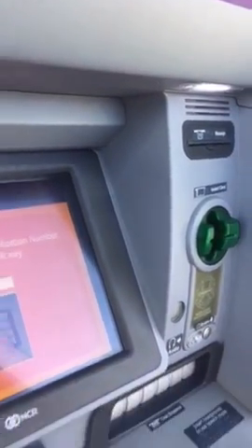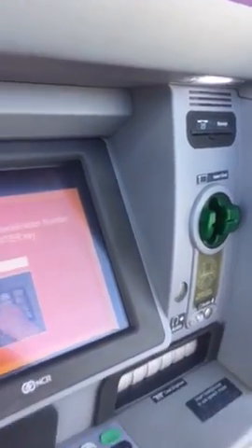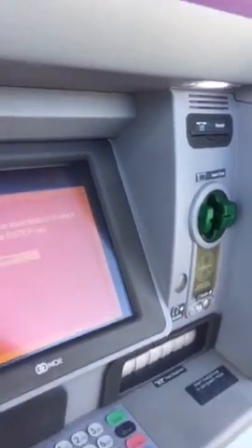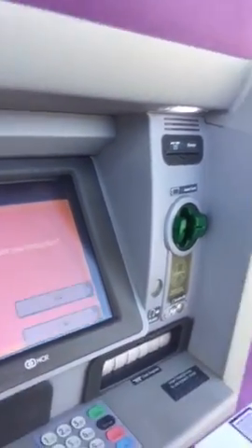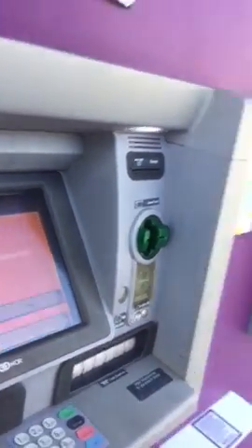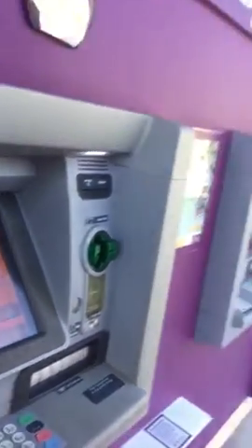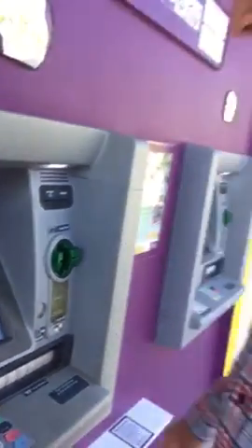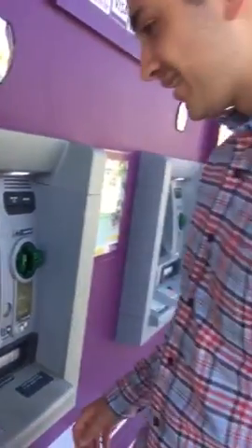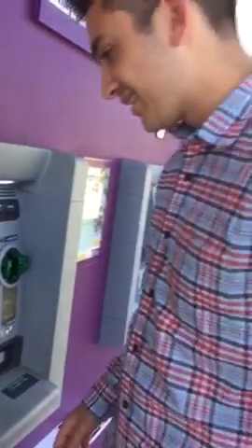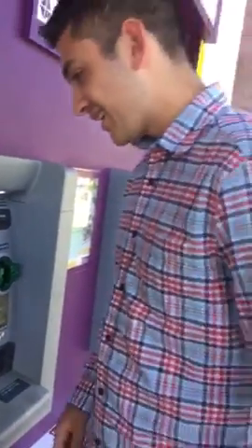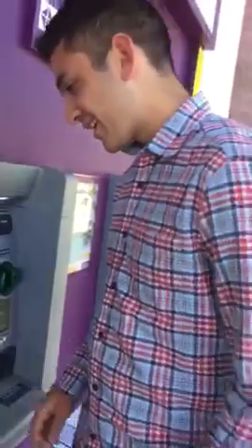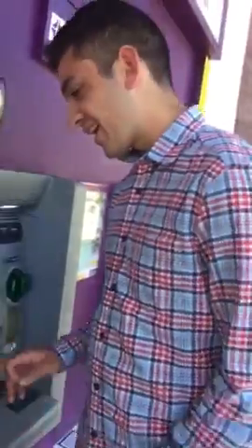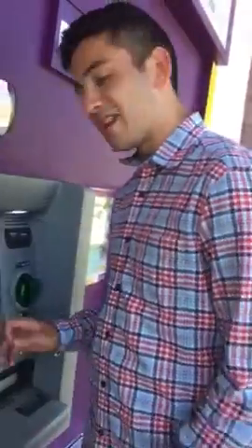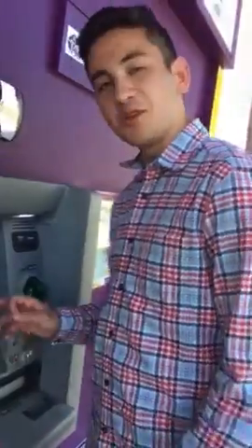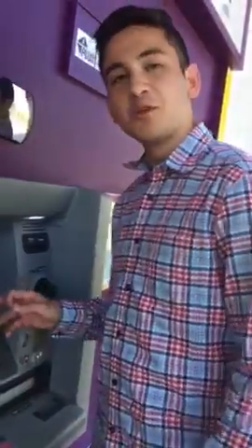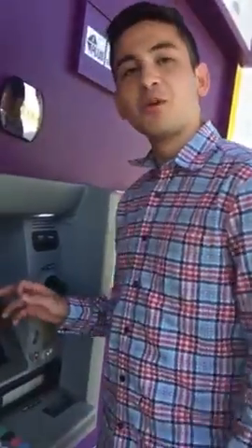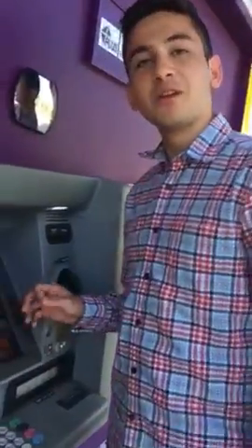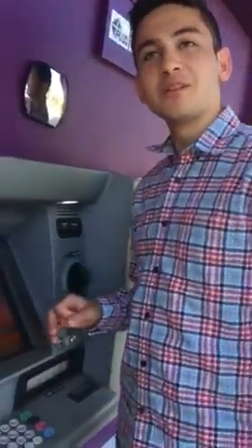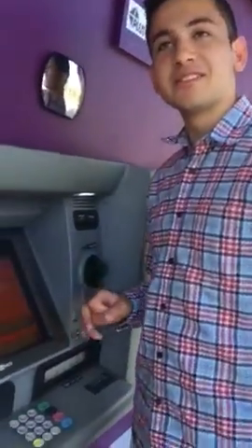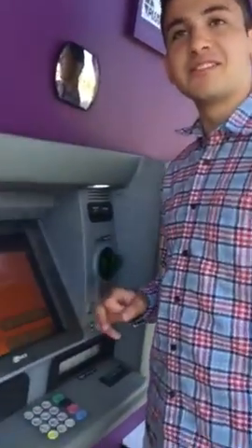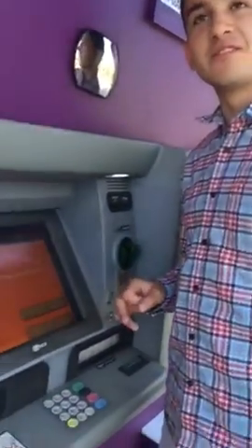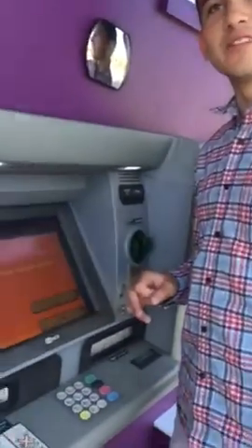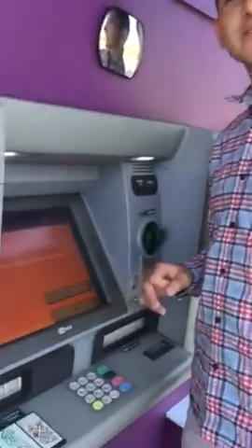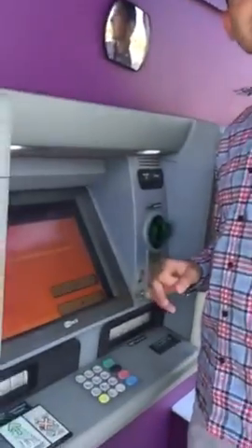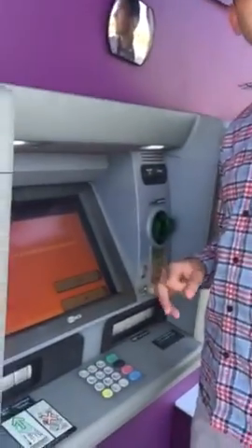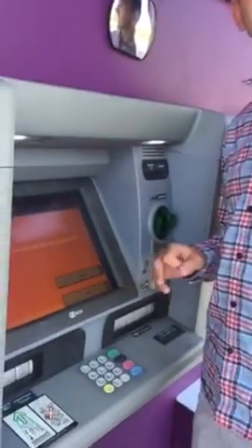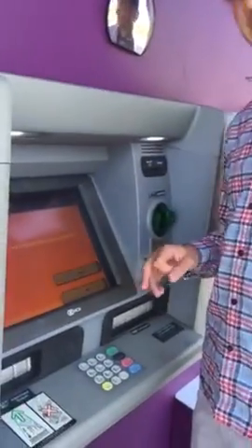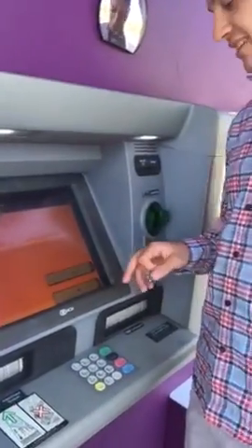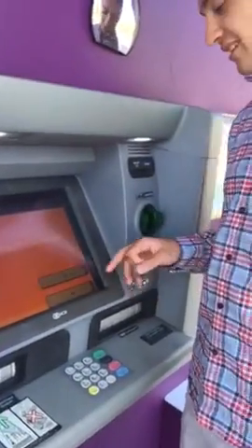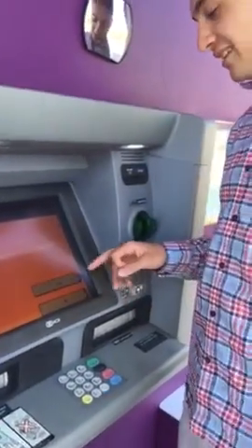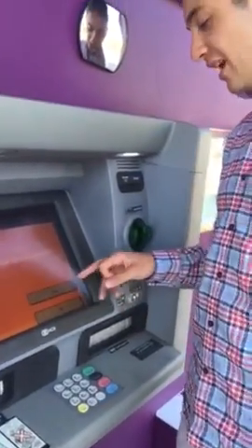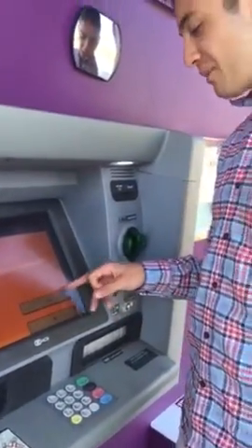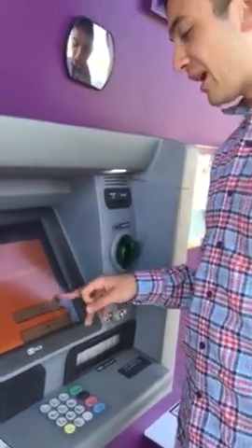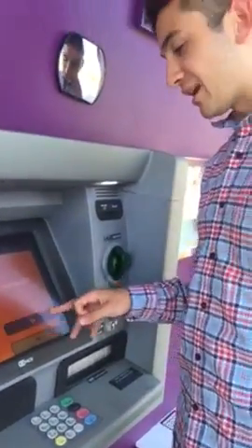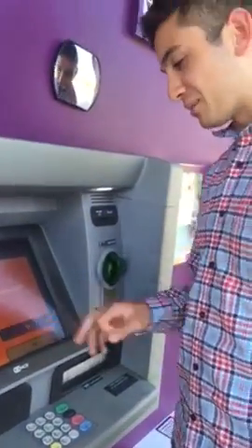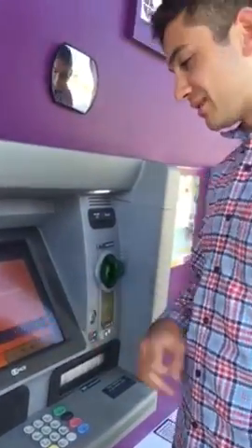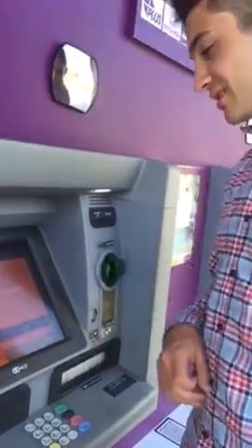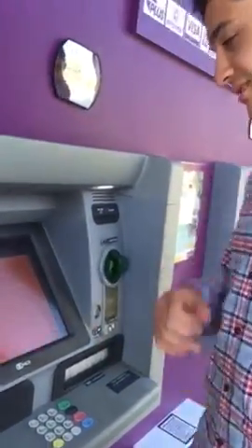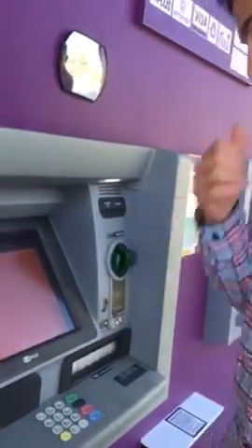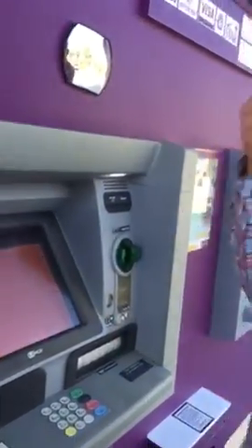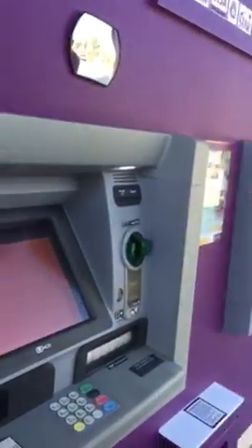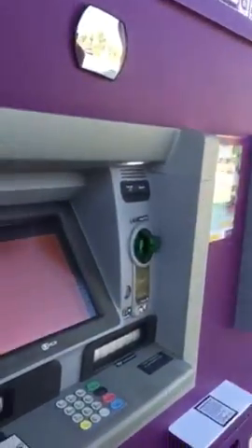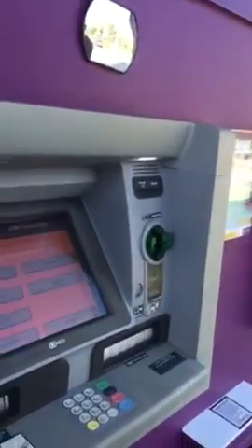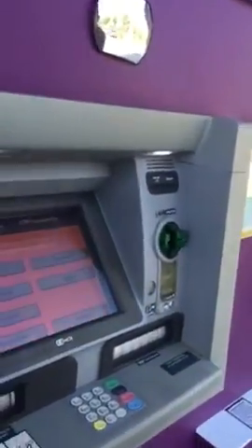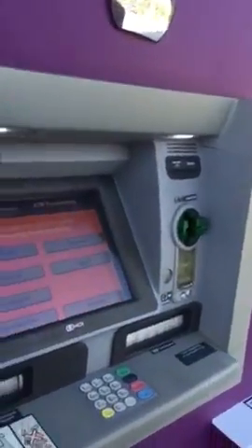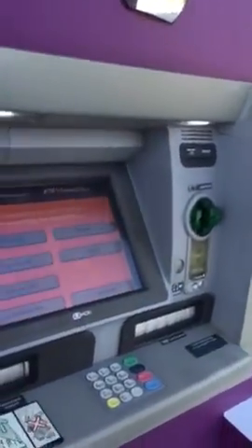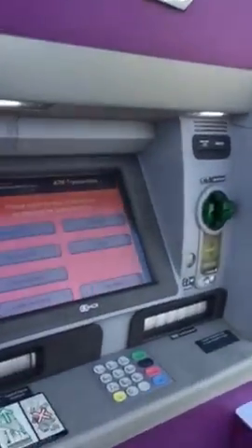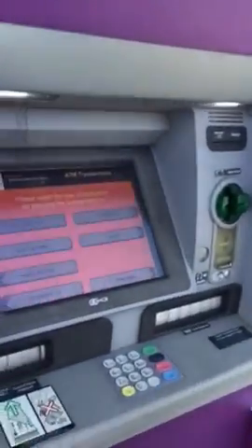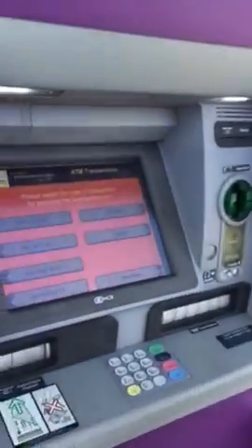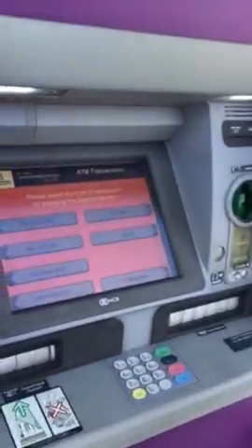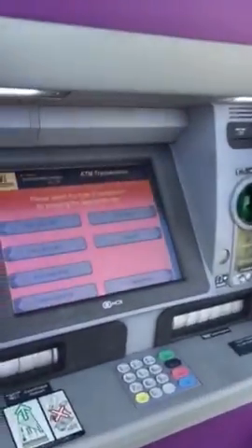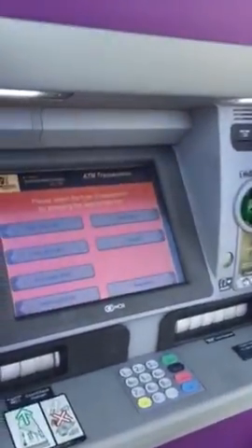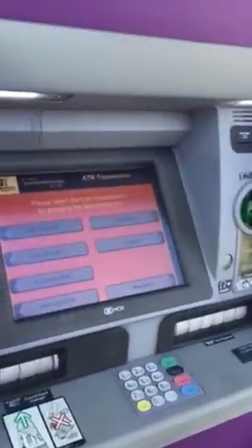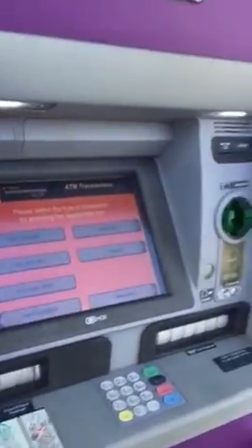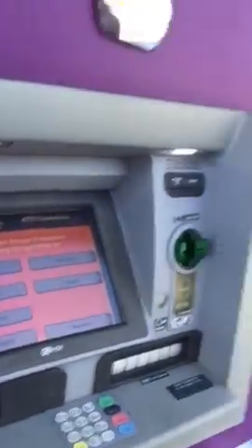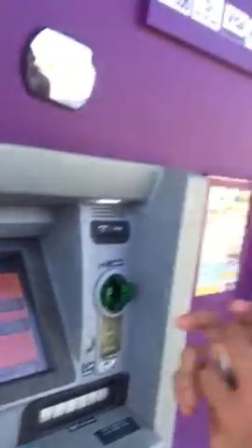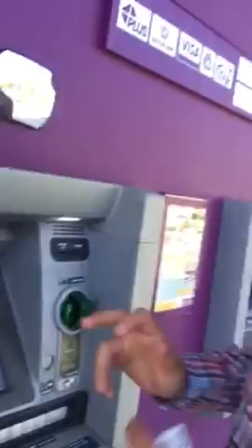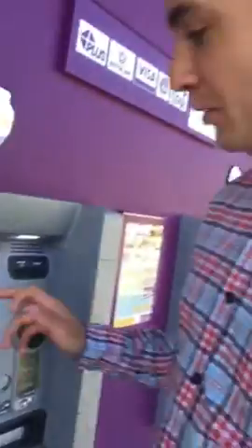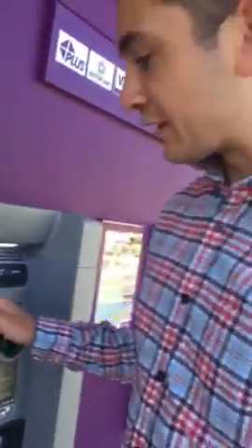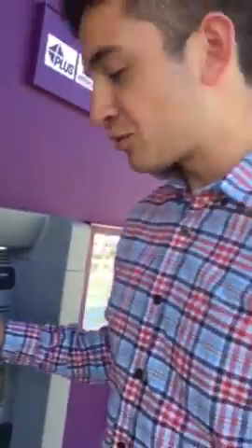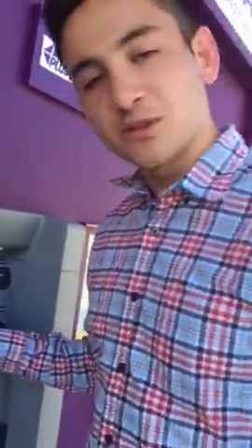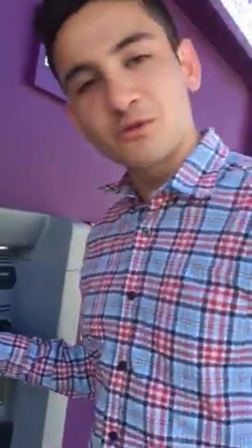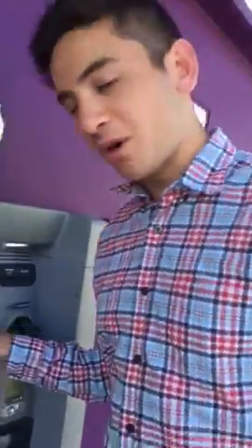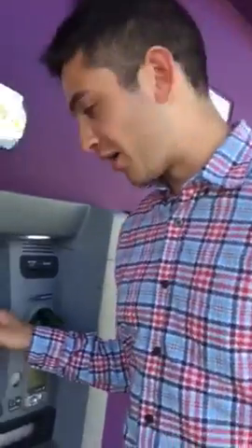There you go. And you do want a receipt for this just in case anything bad happens. So what you're going to do is just press withdraw.